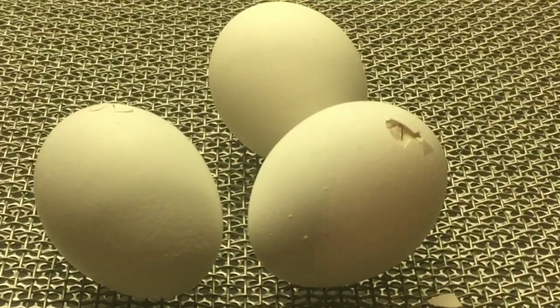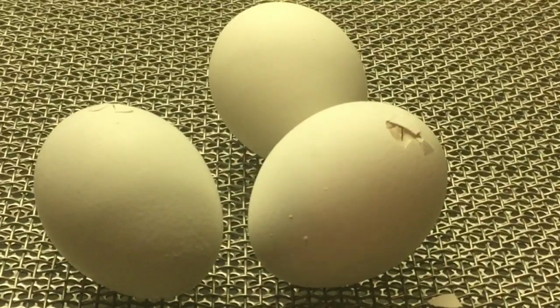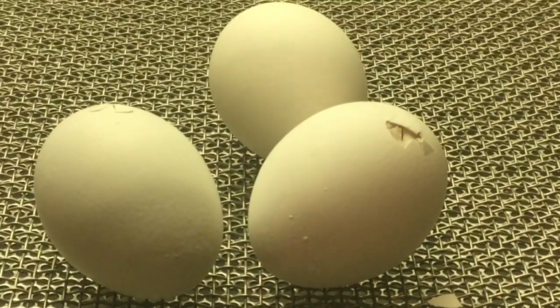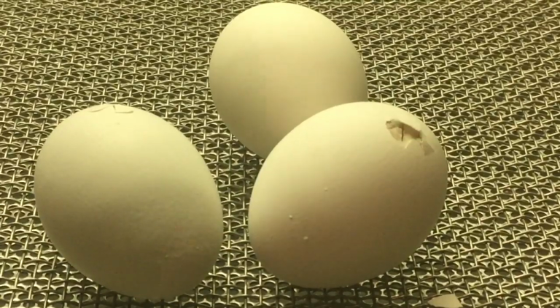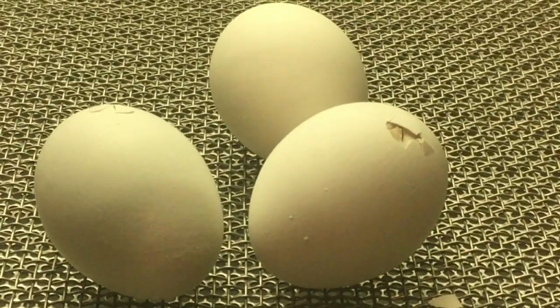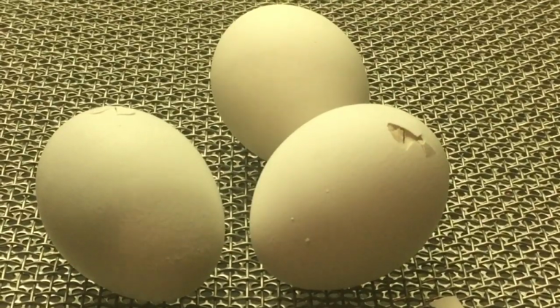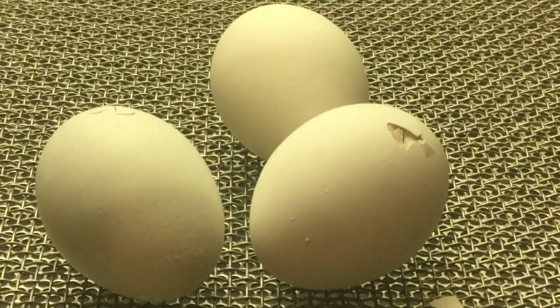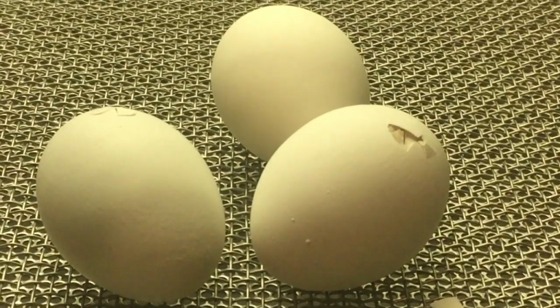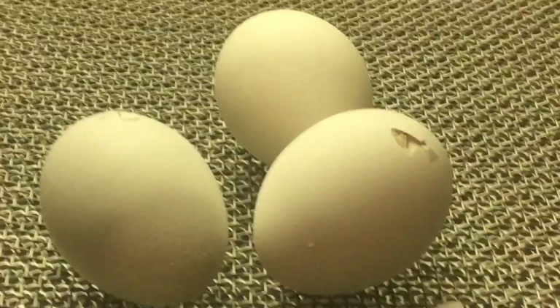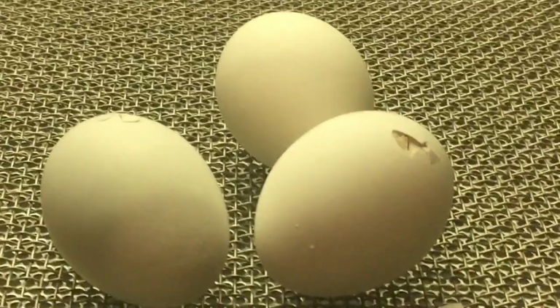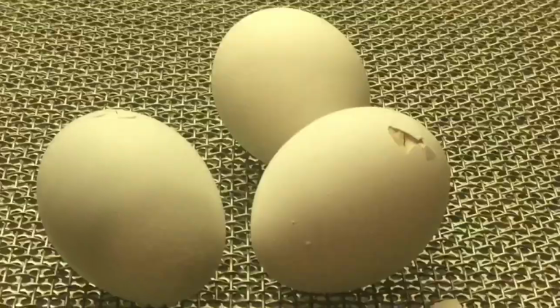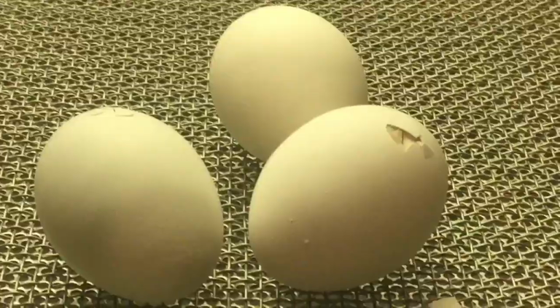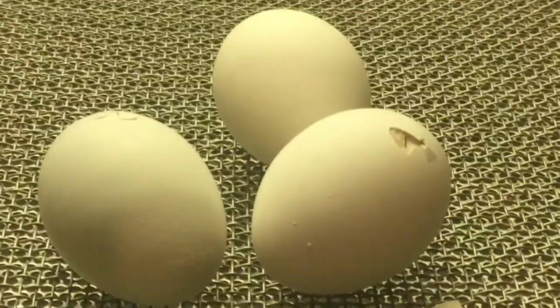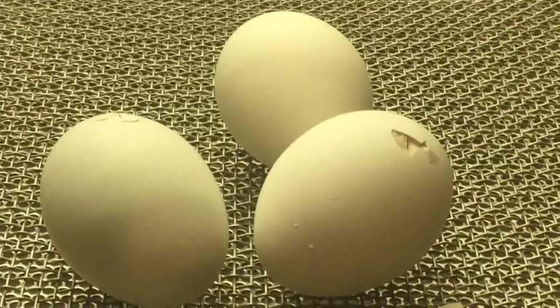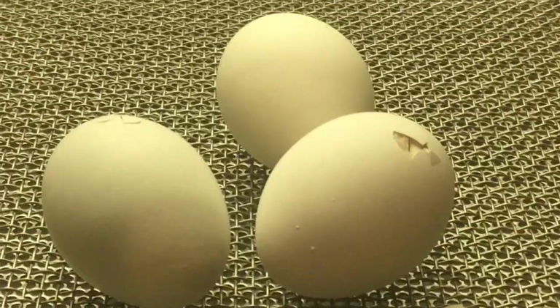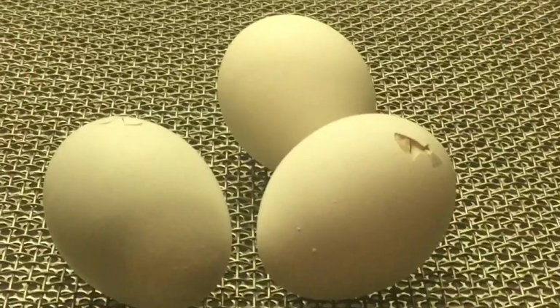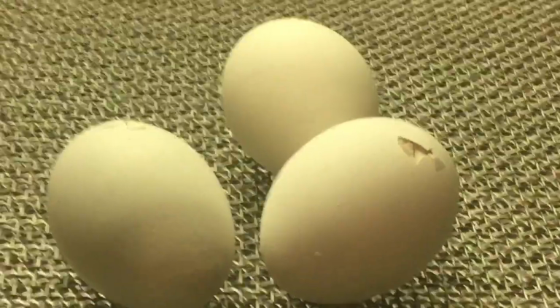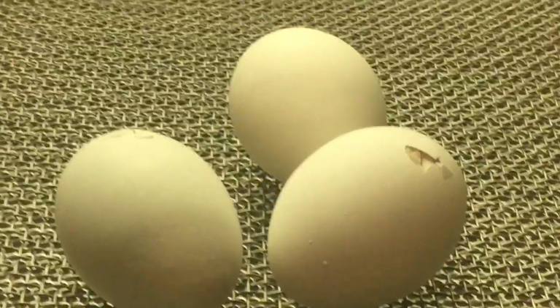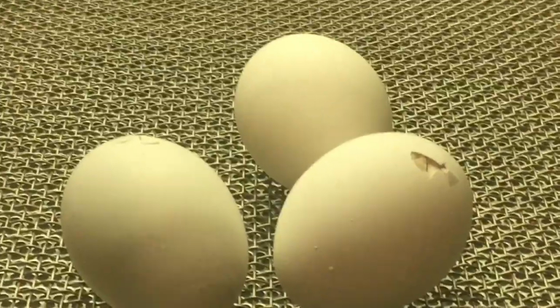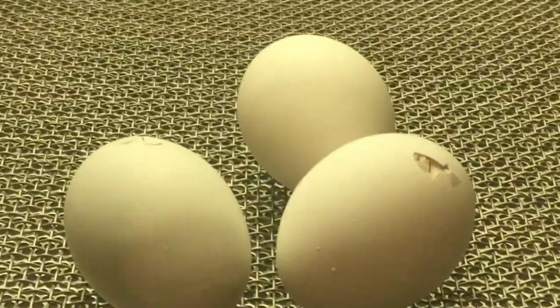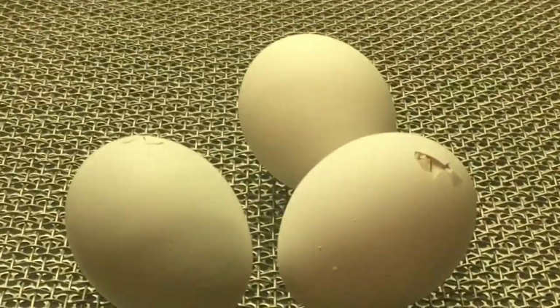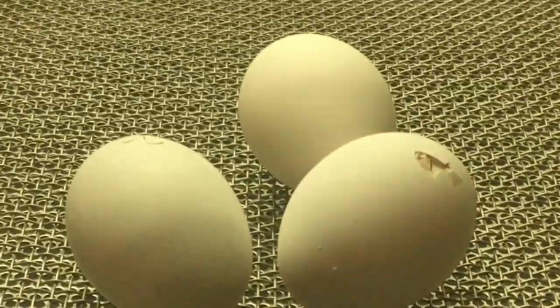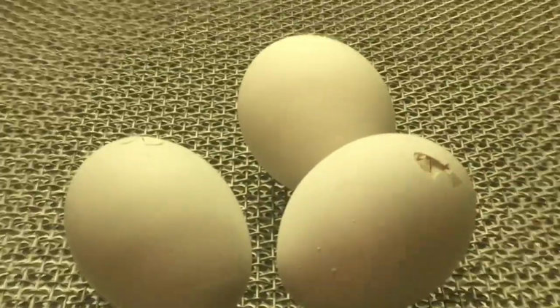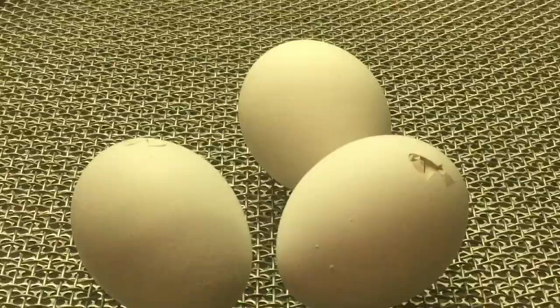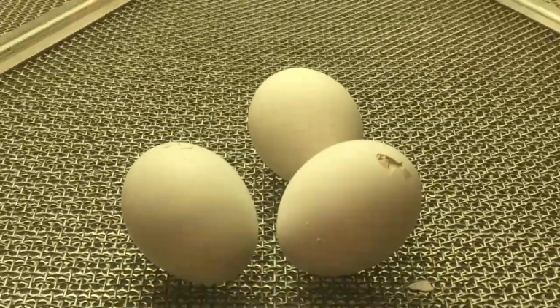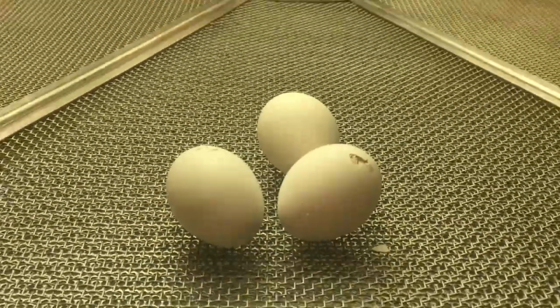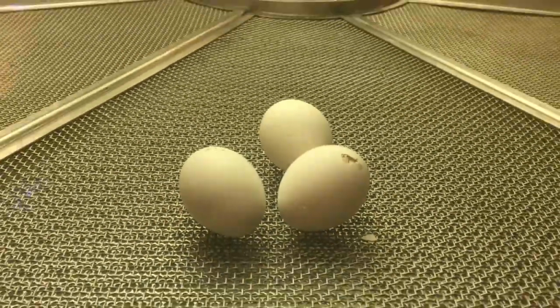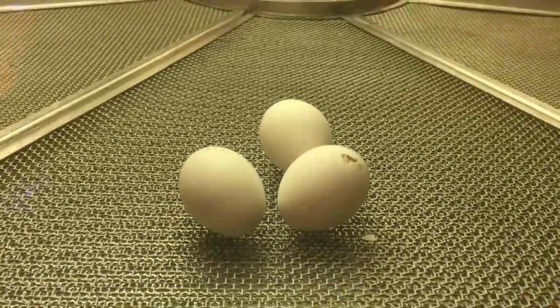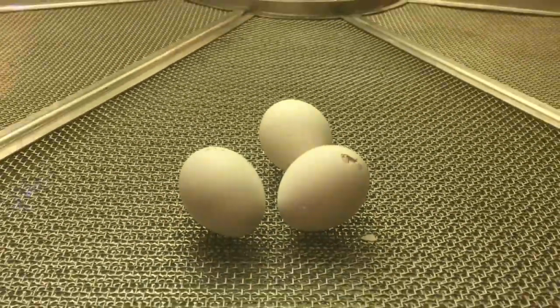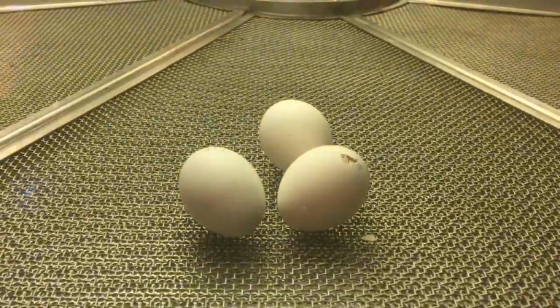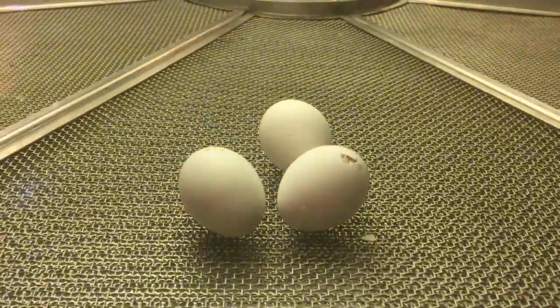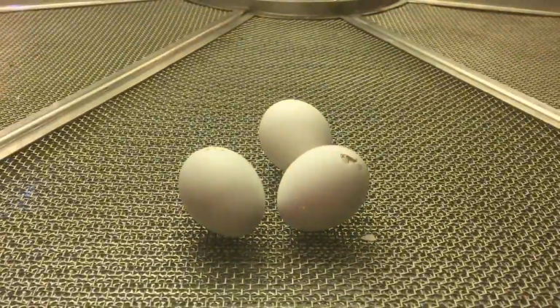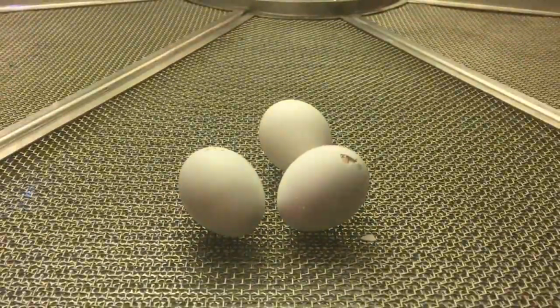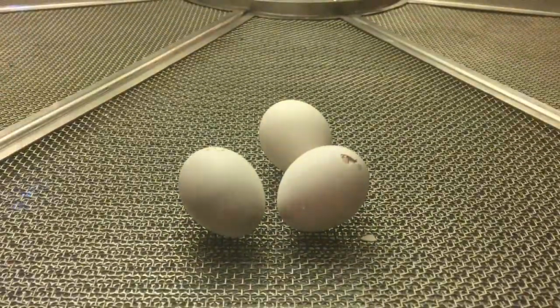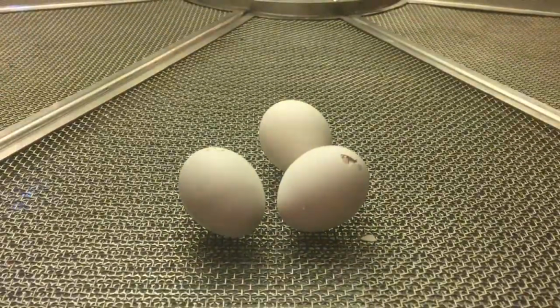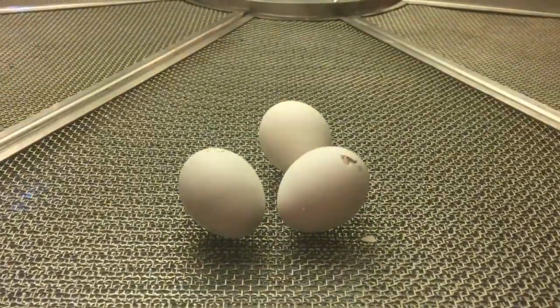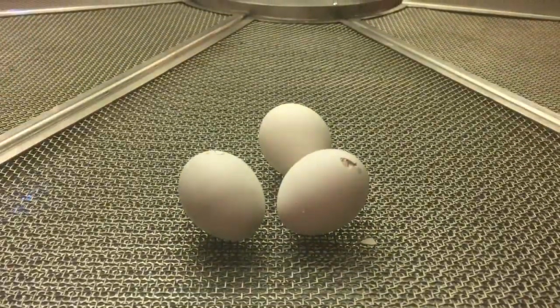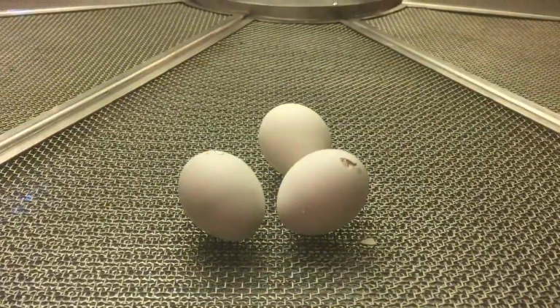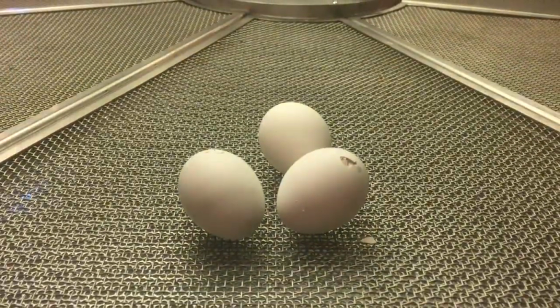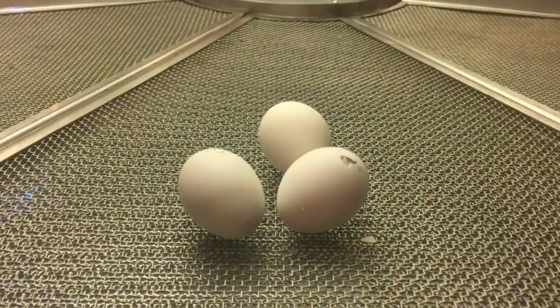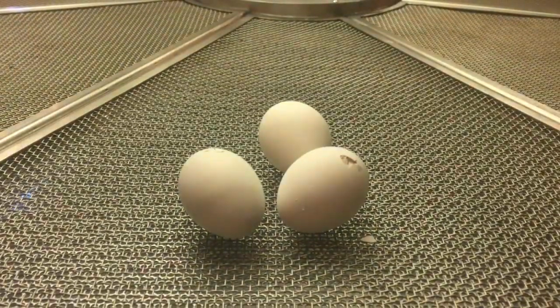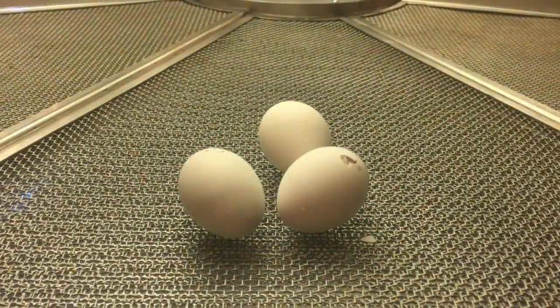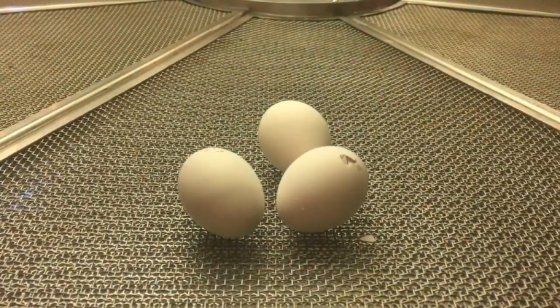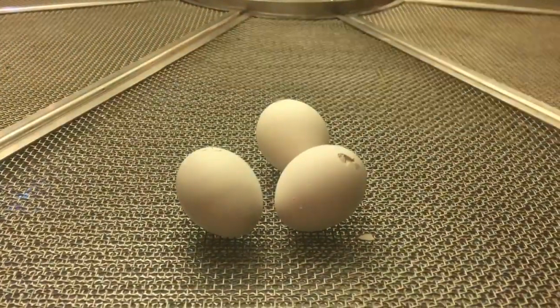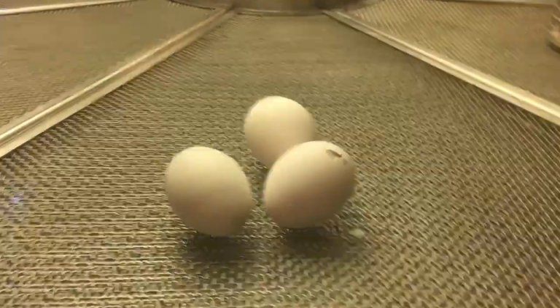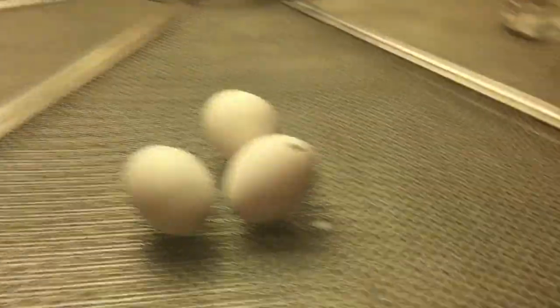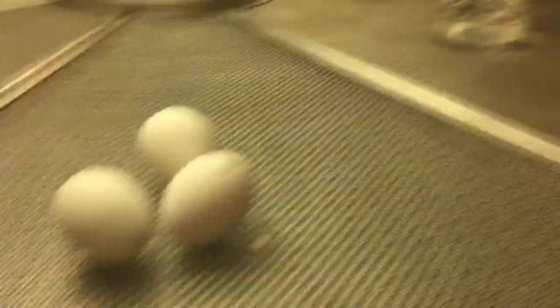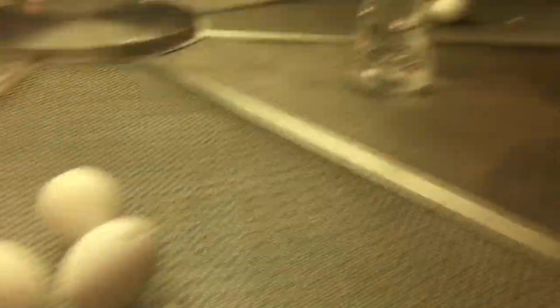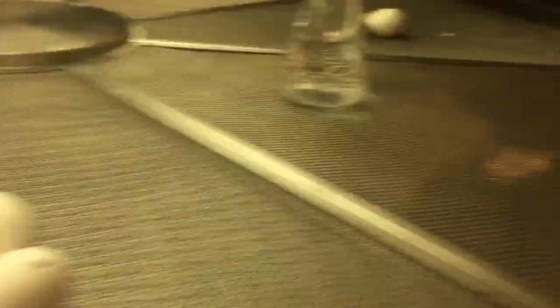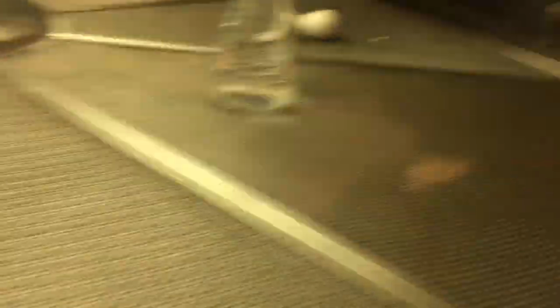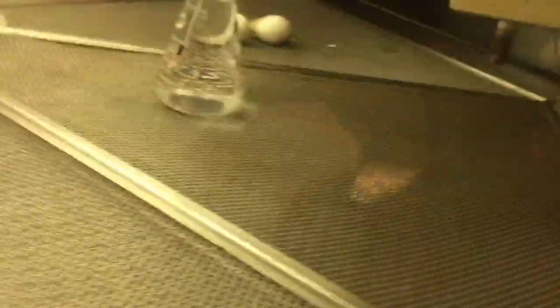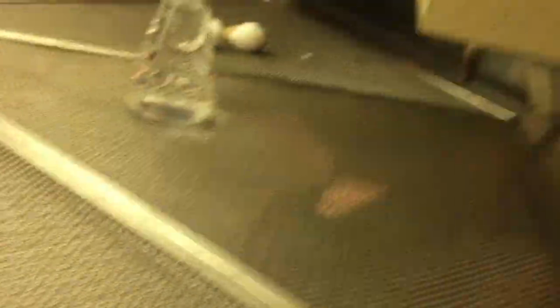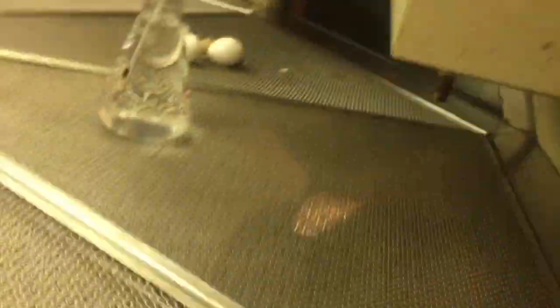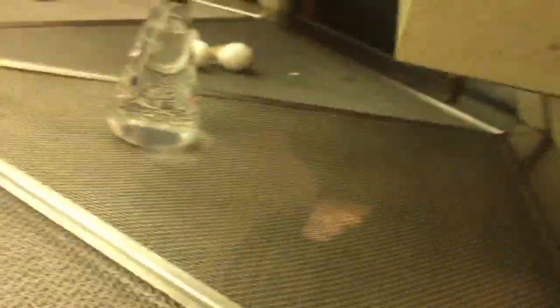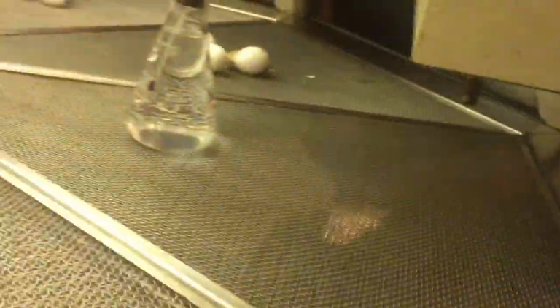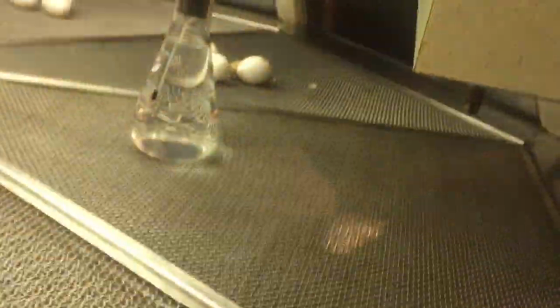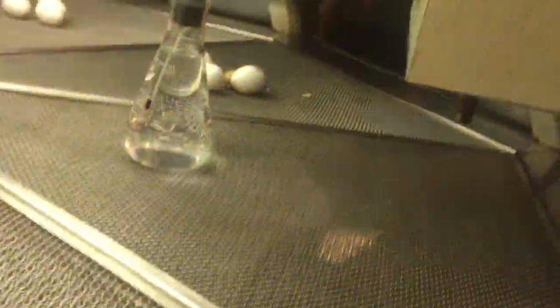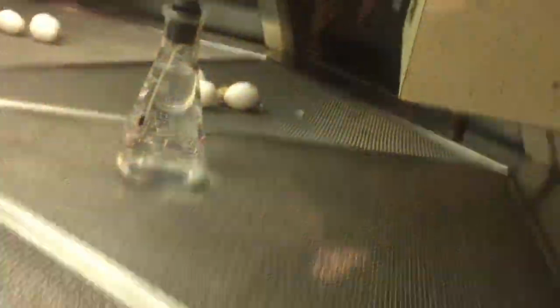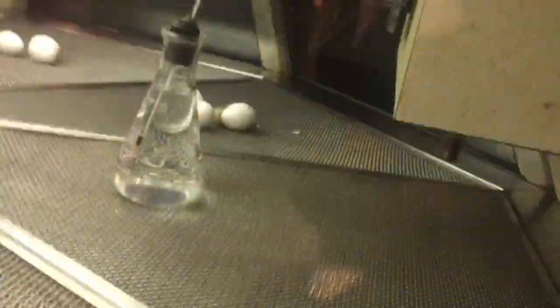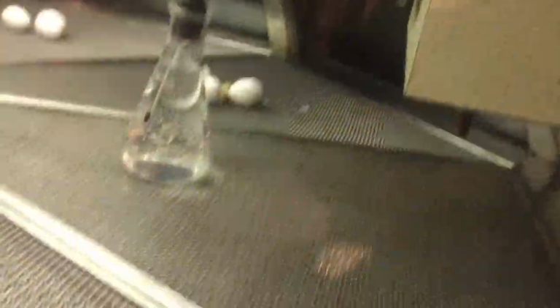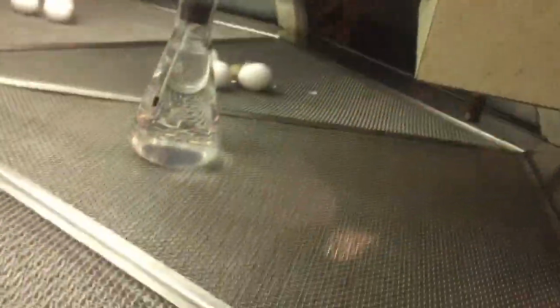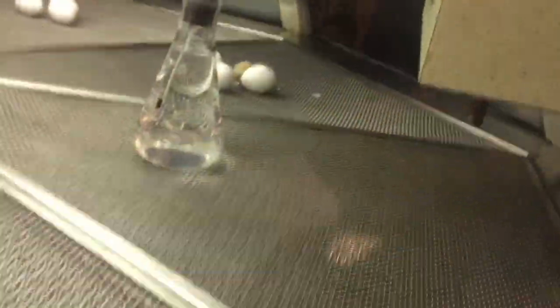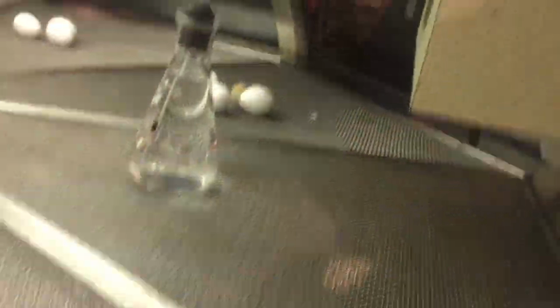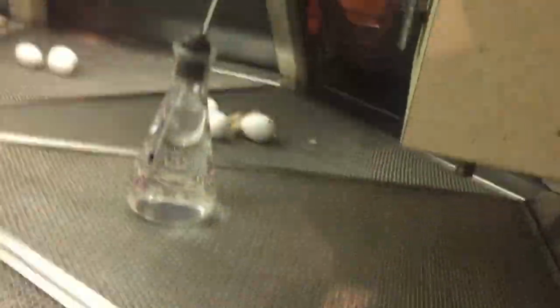You can see it. That one already hatched. No, the other one next to it.